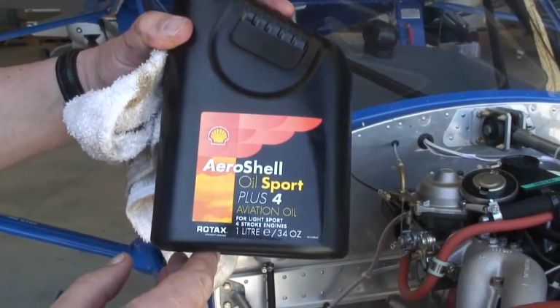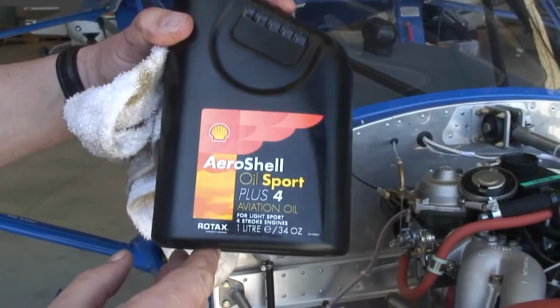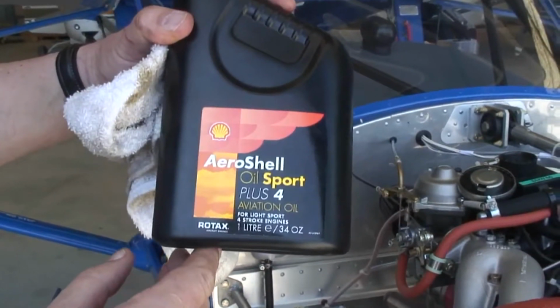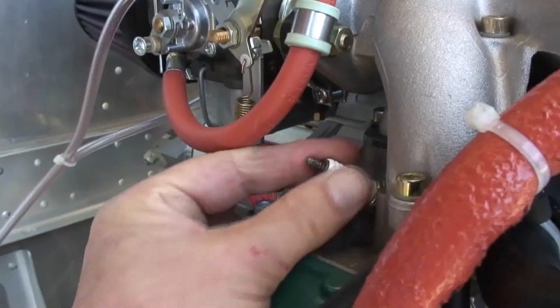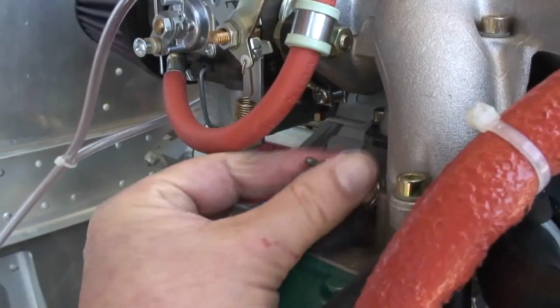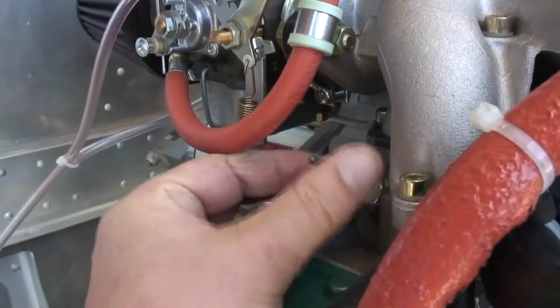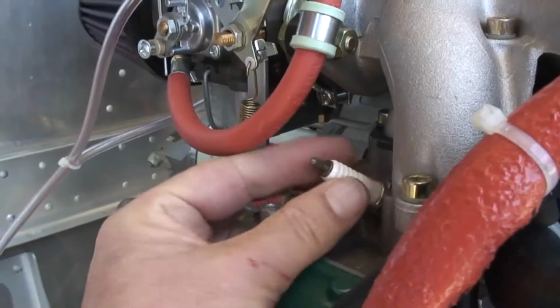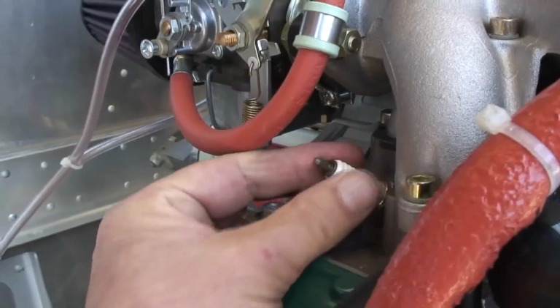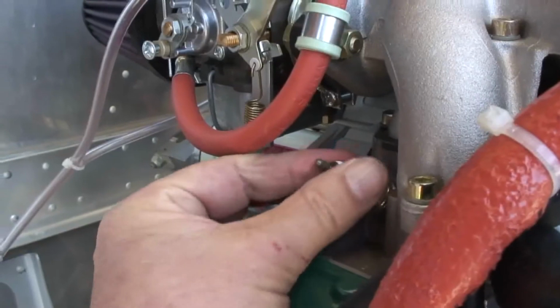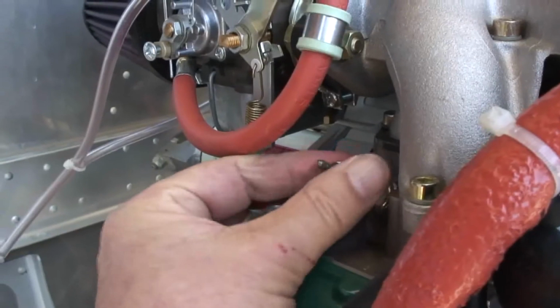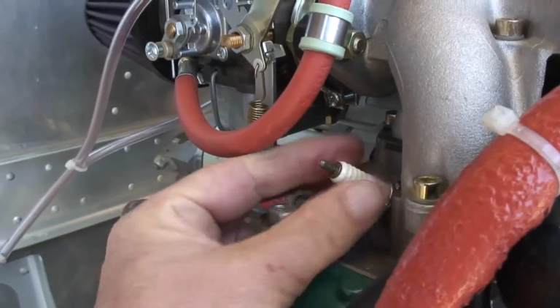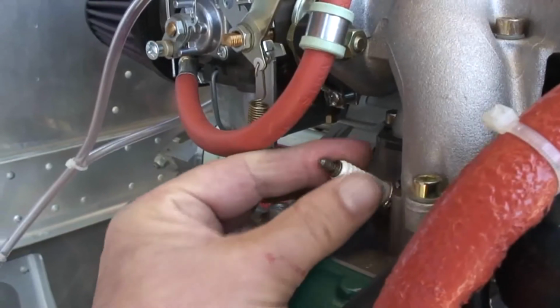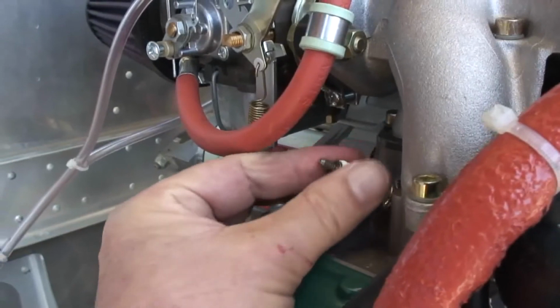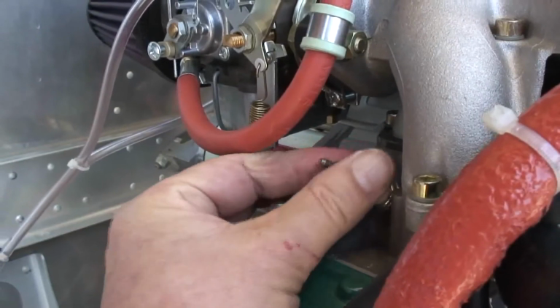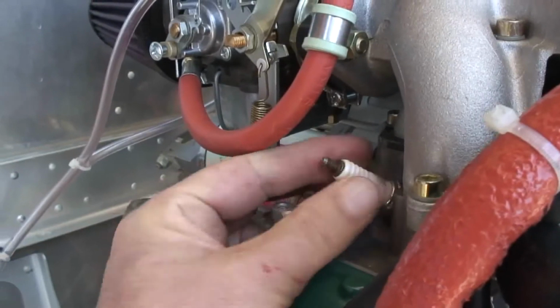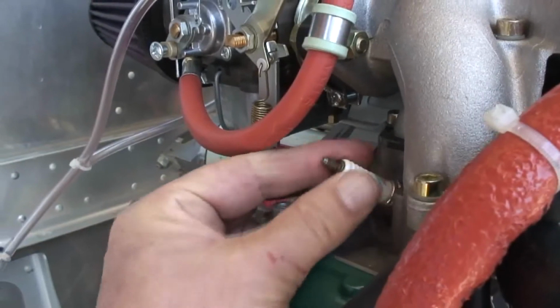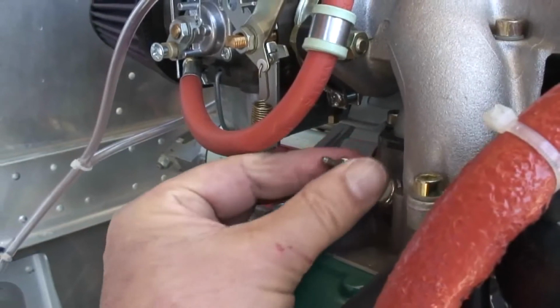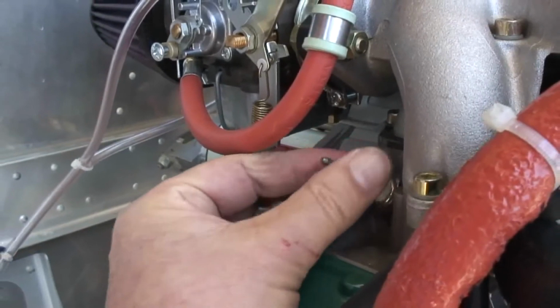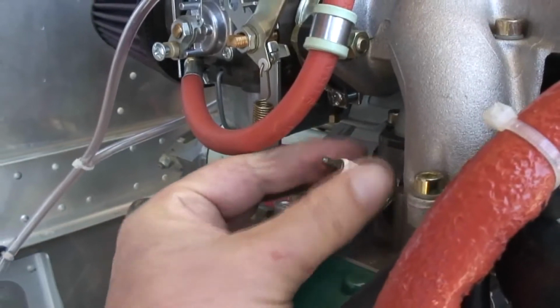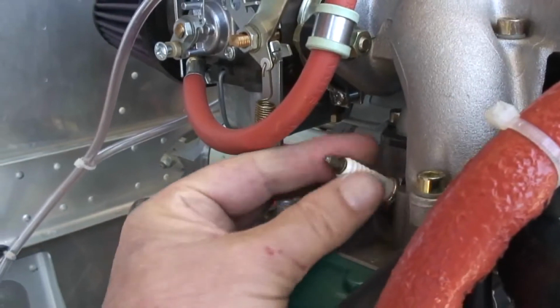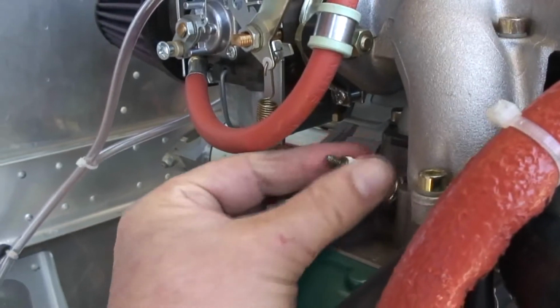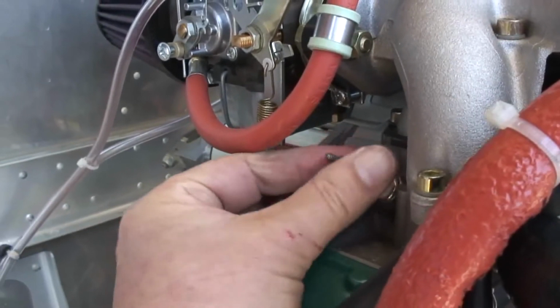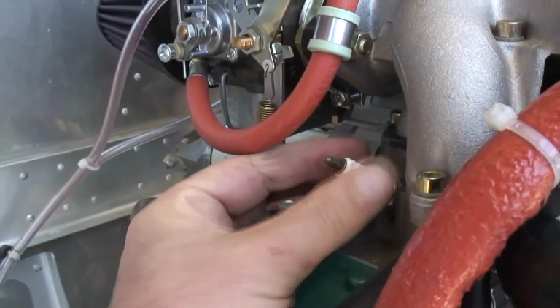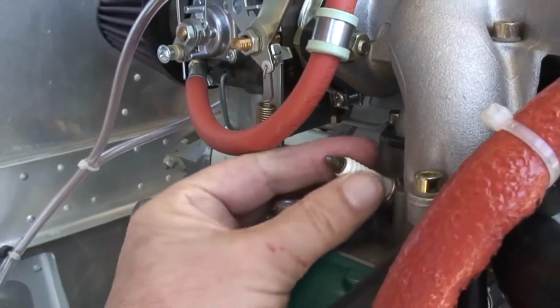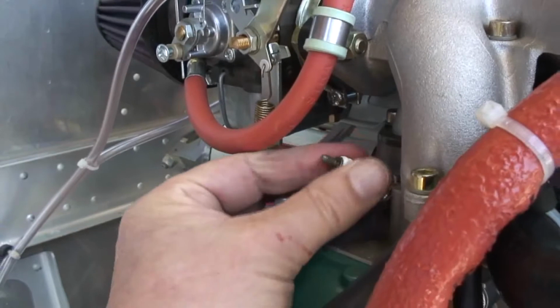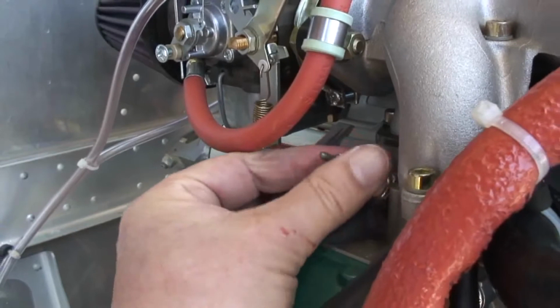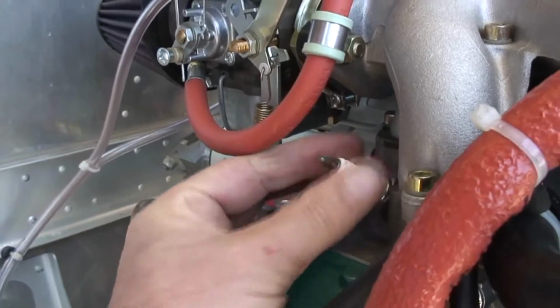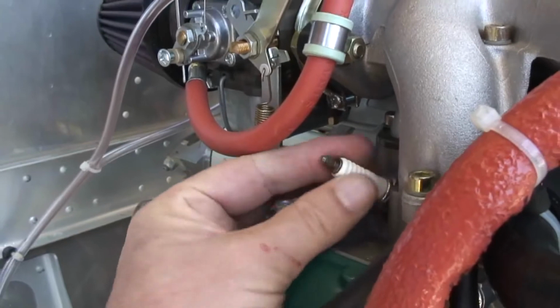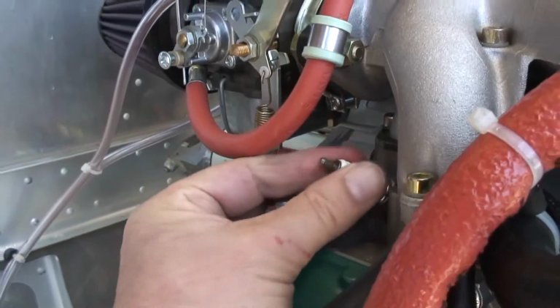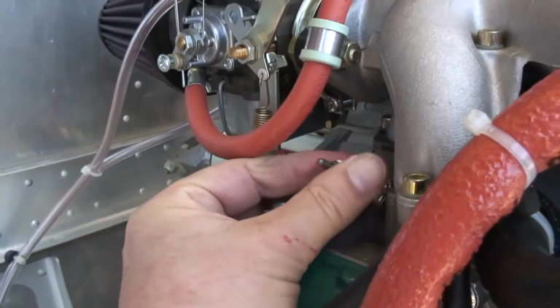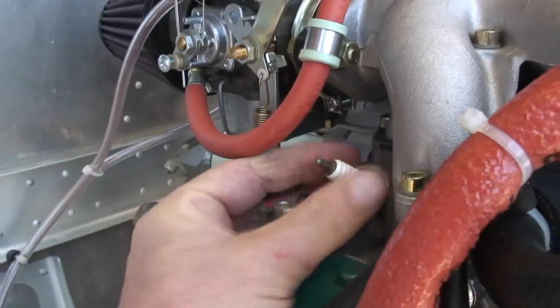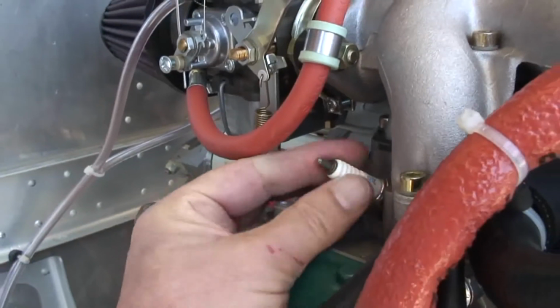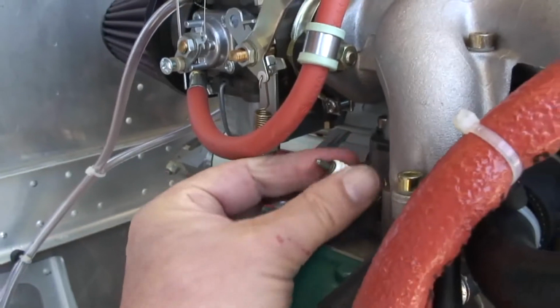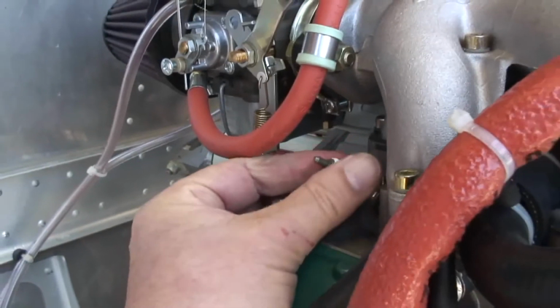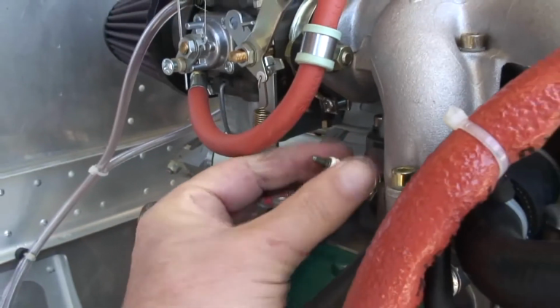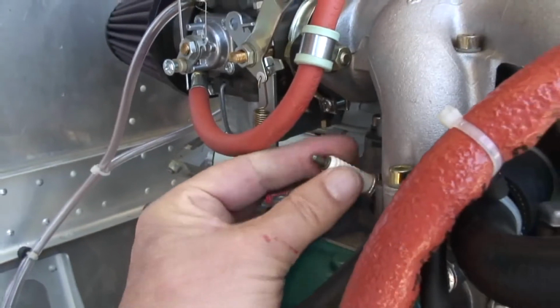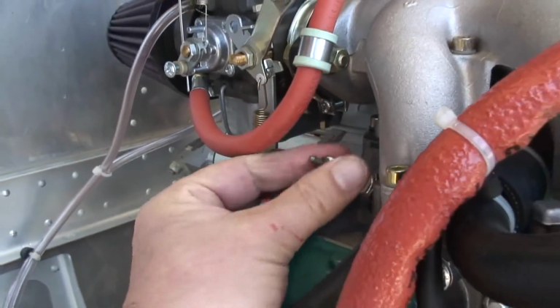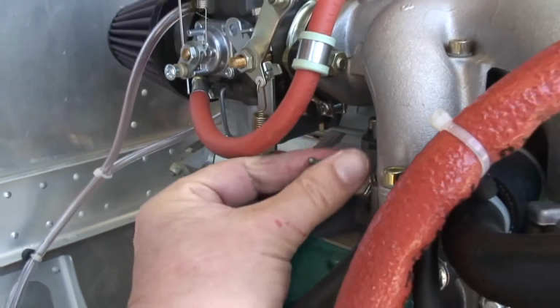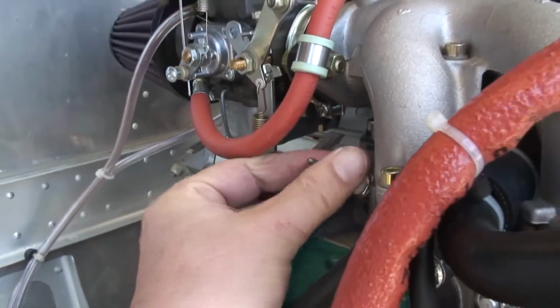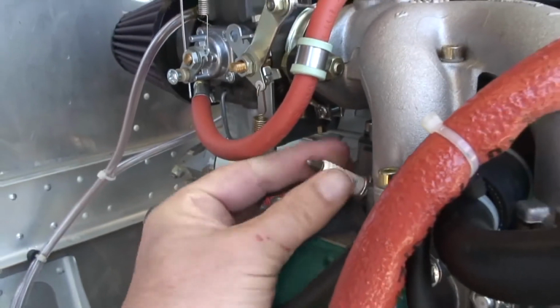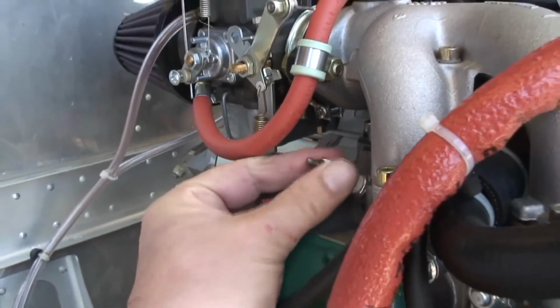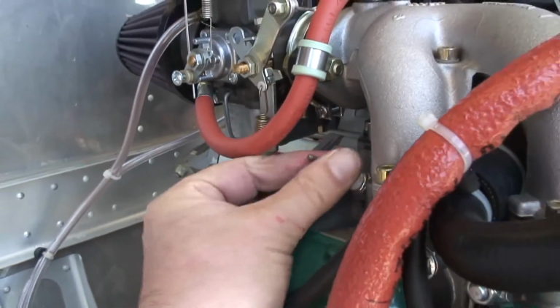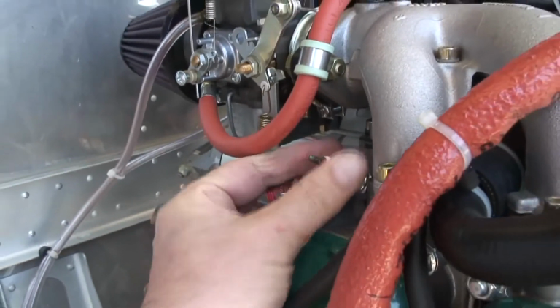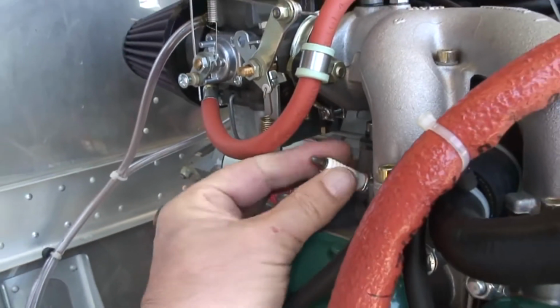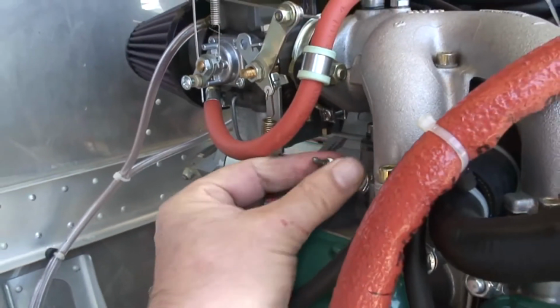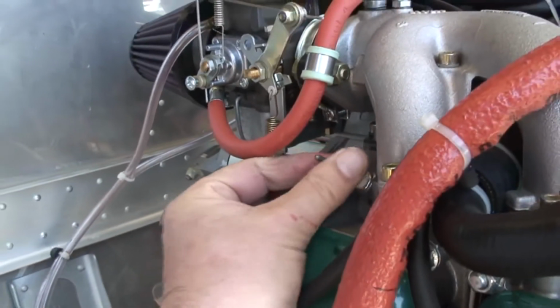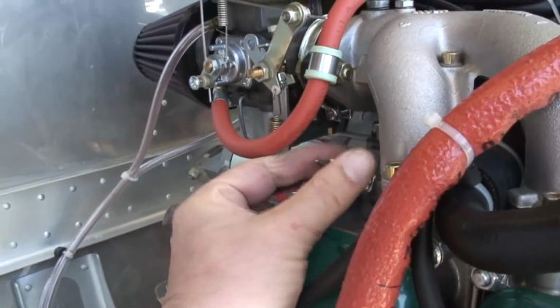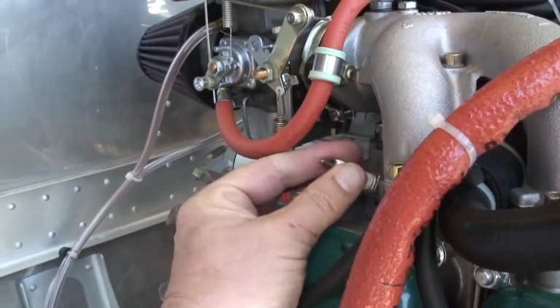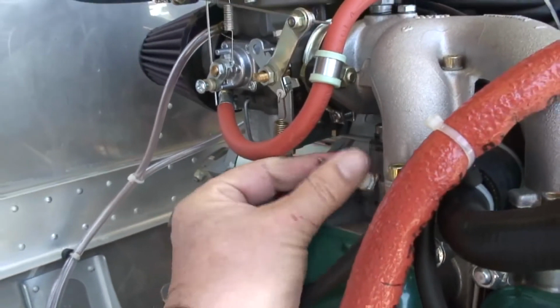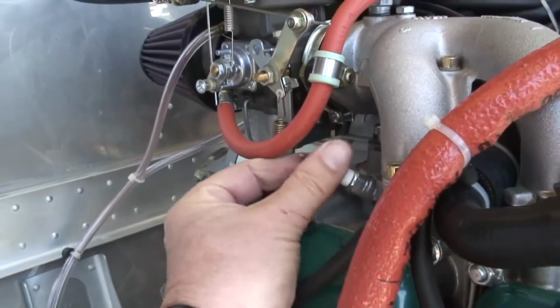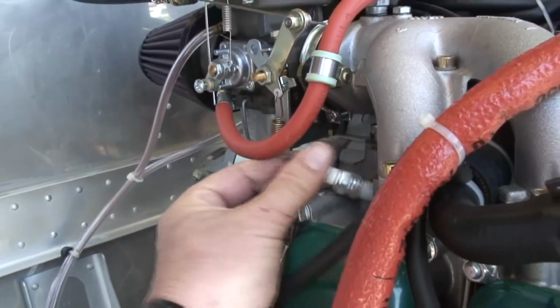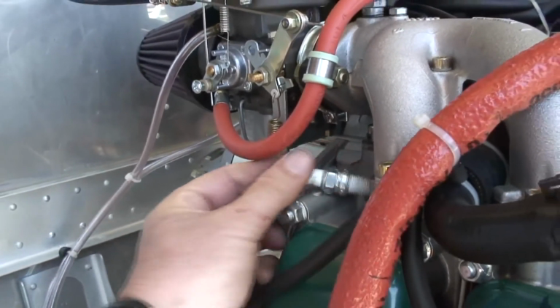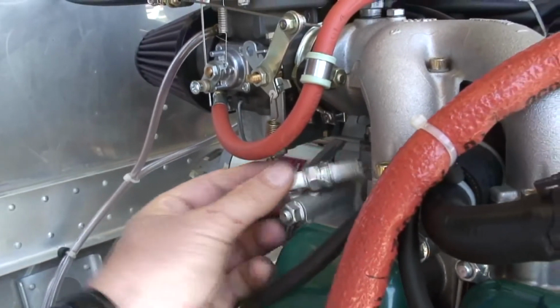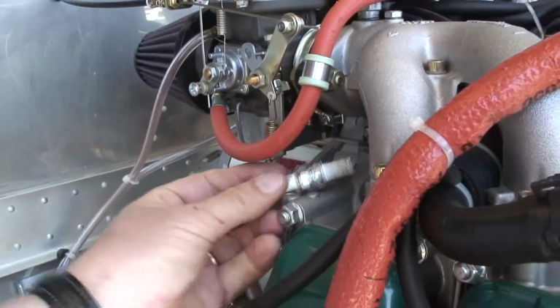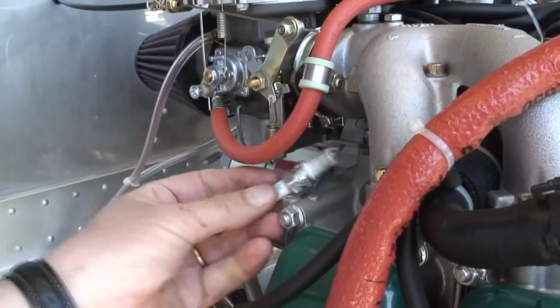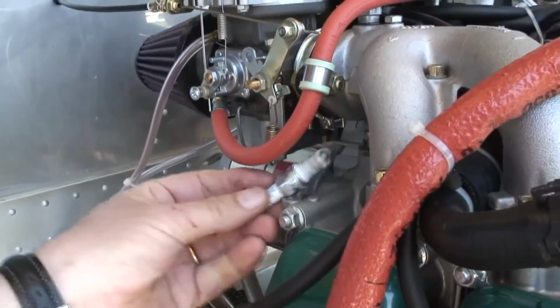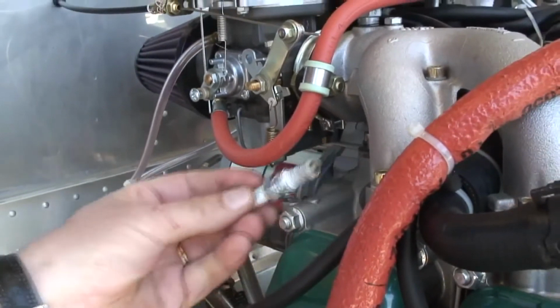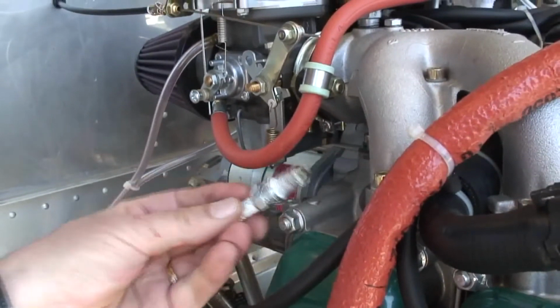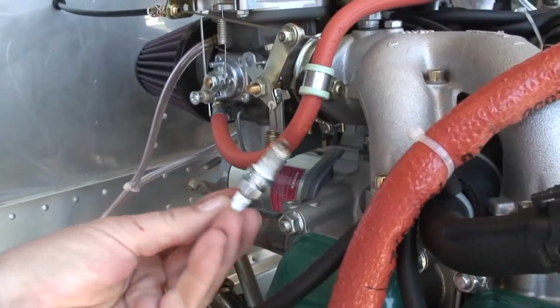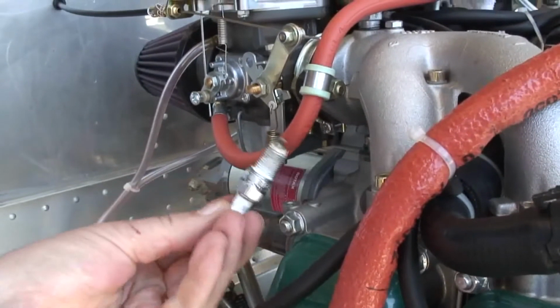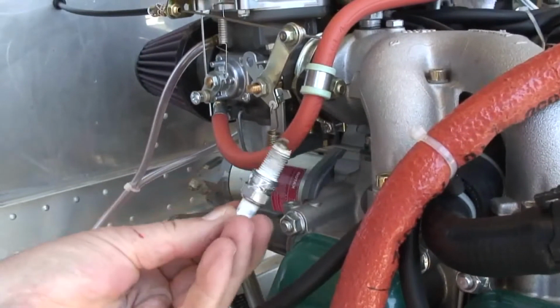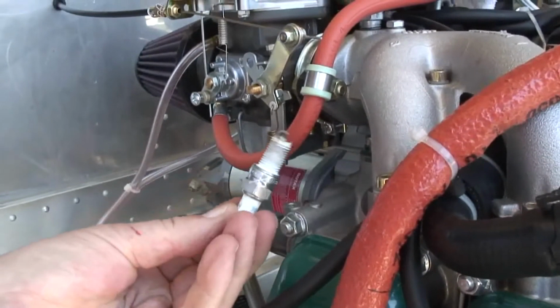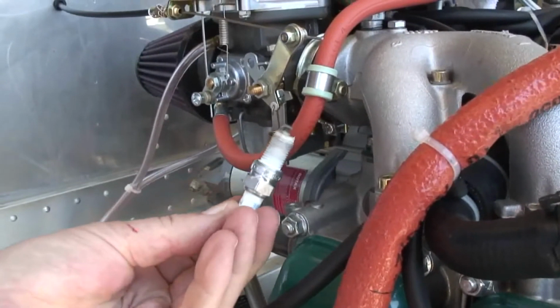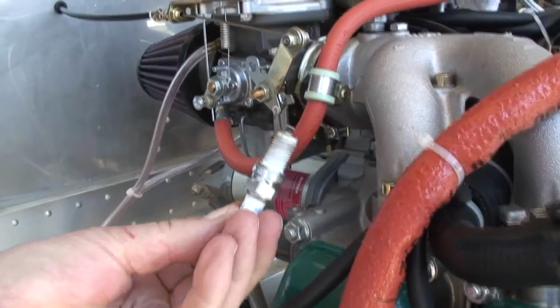Spark plugs need to be changed every 200 hours, and the major time before overhaul — the TBO — is currently 1,500 hours.